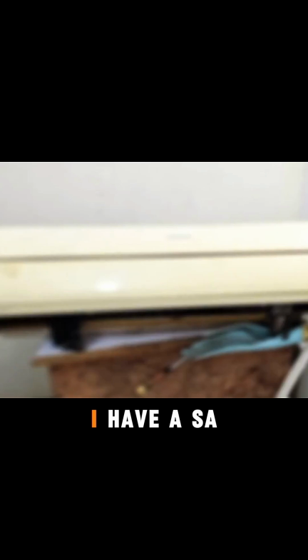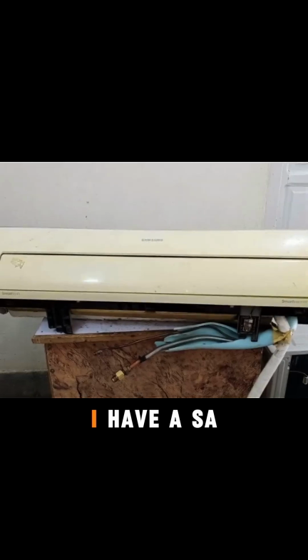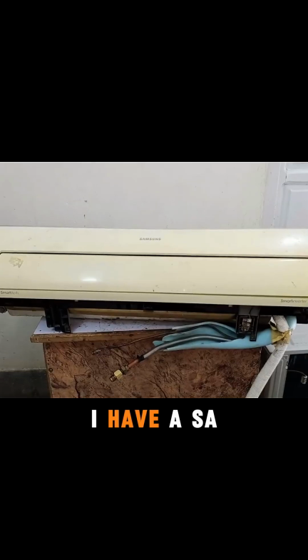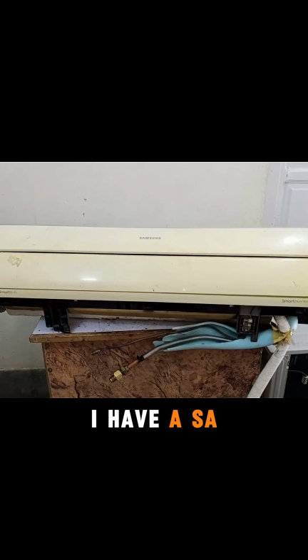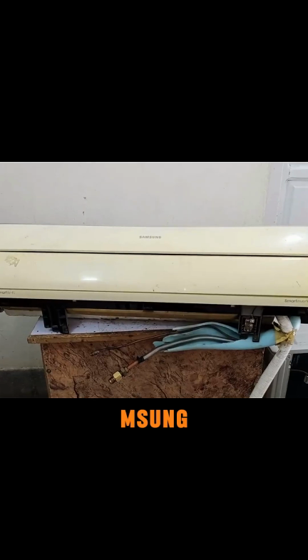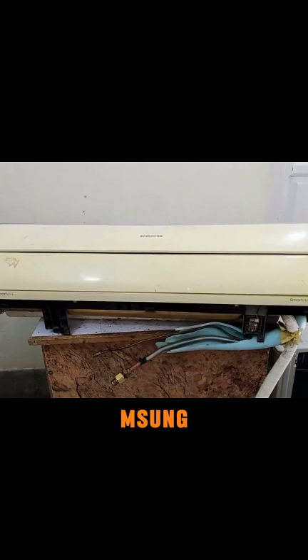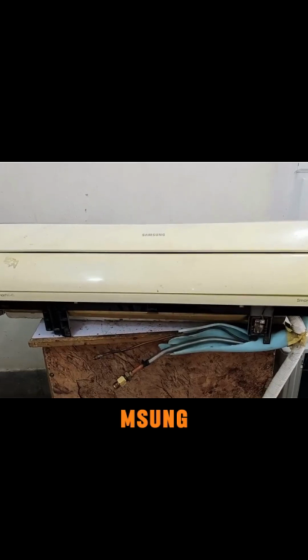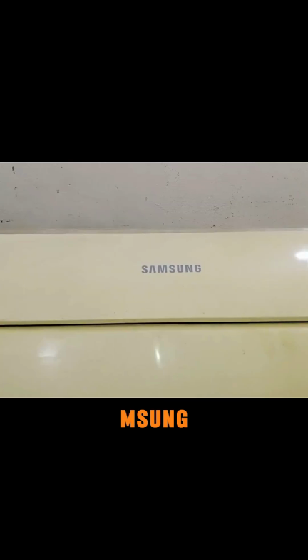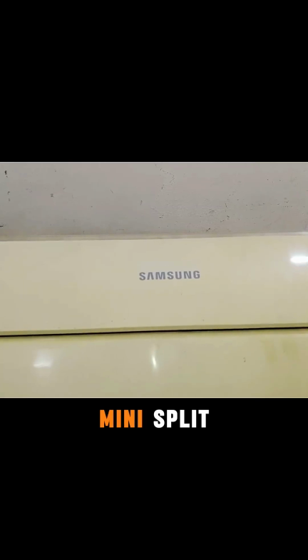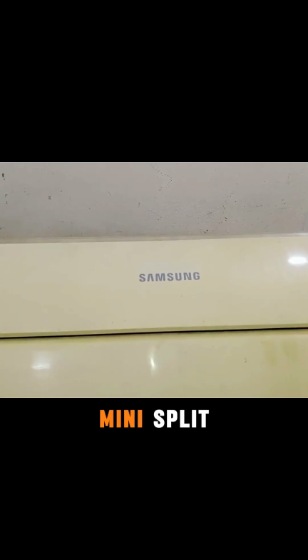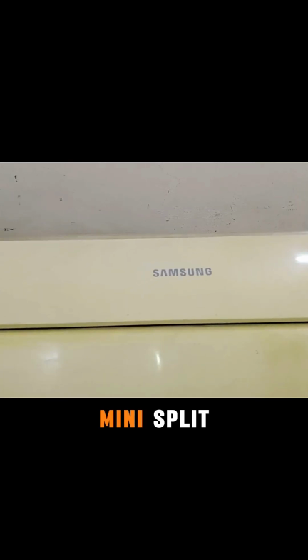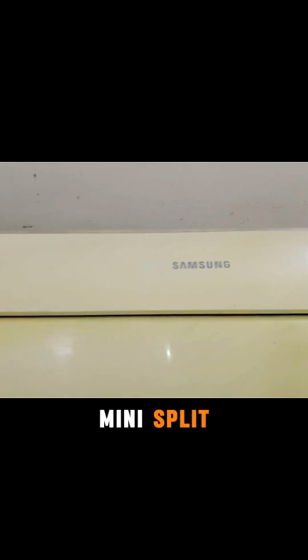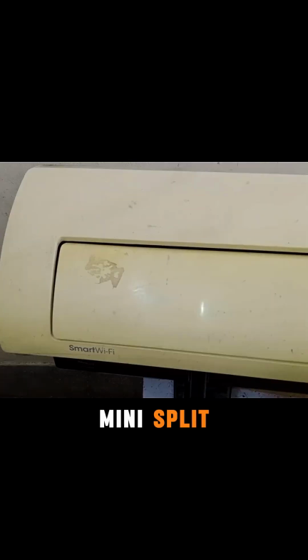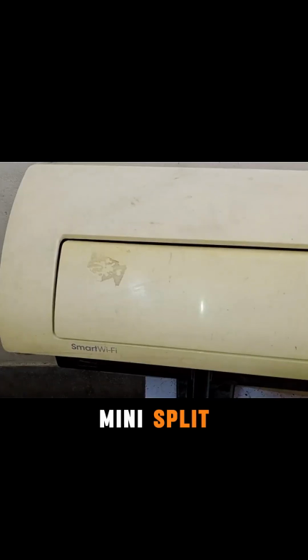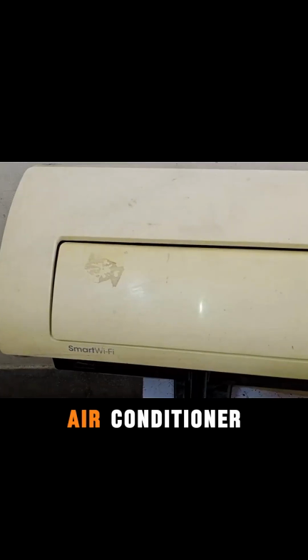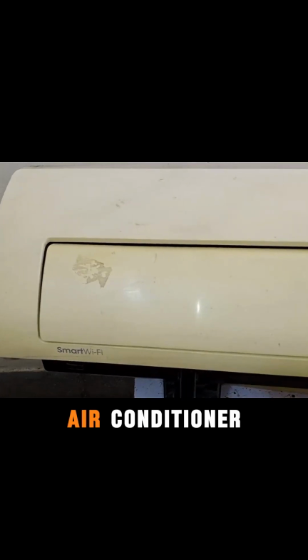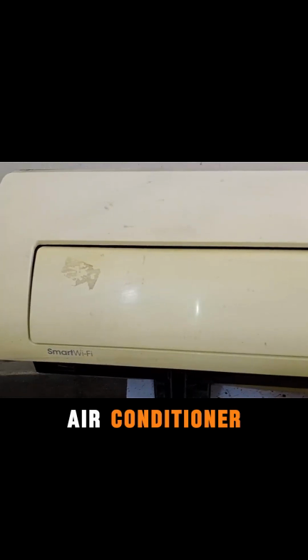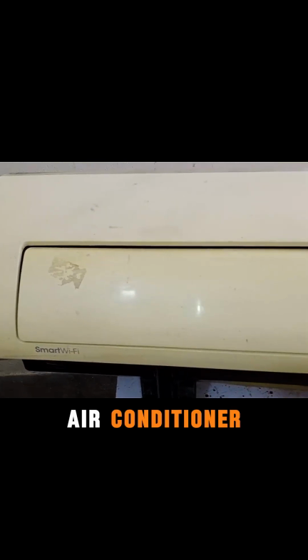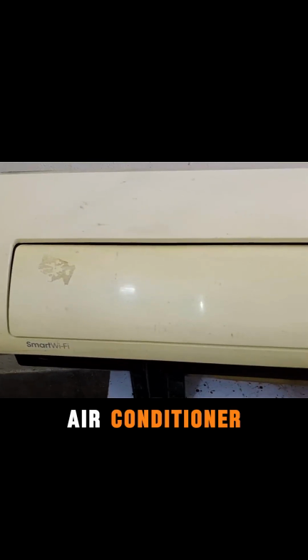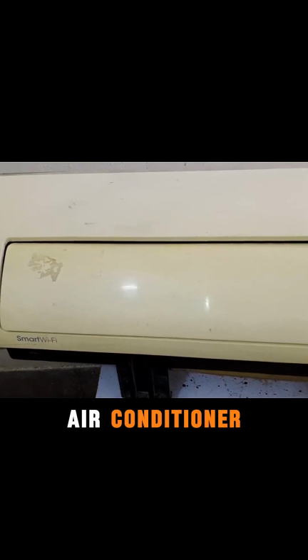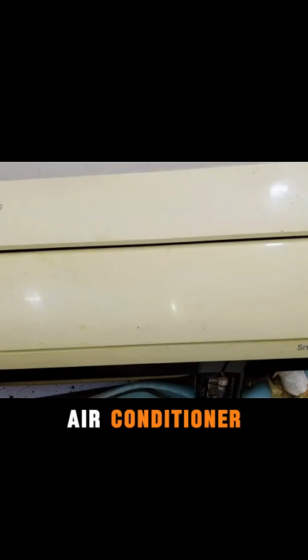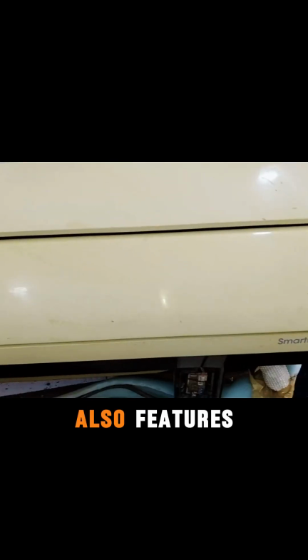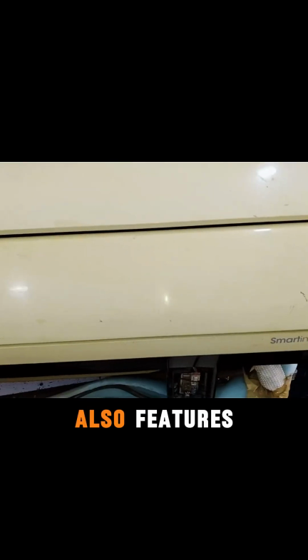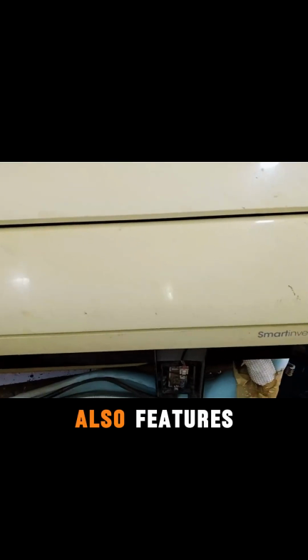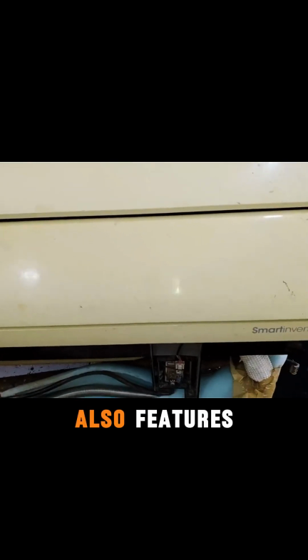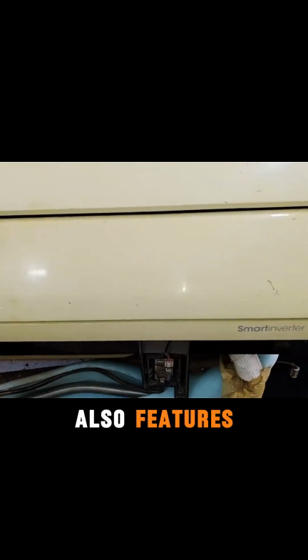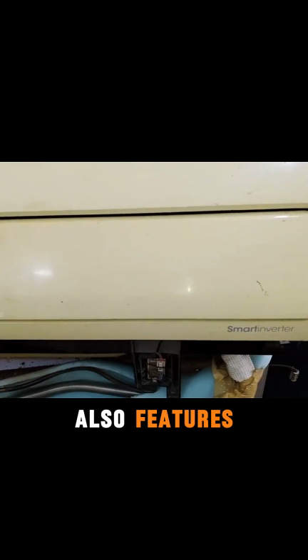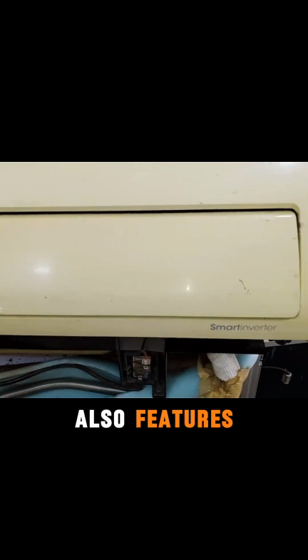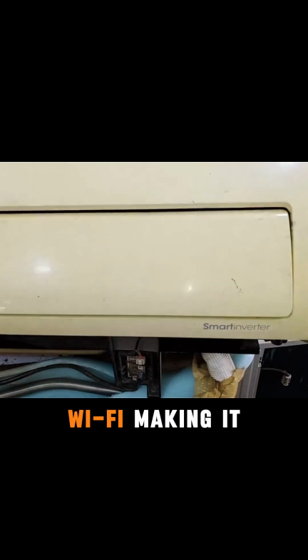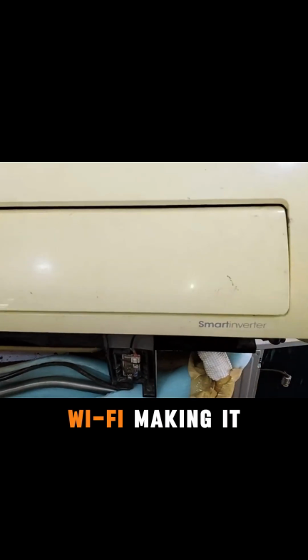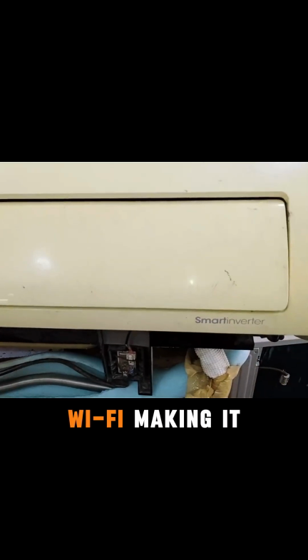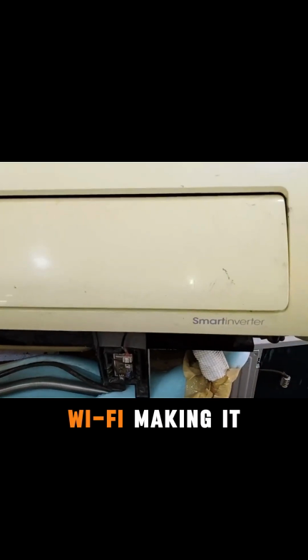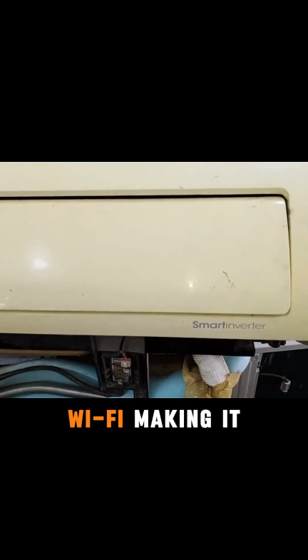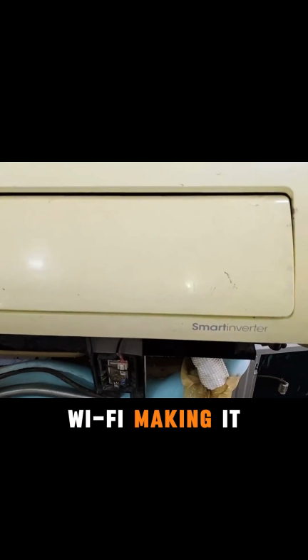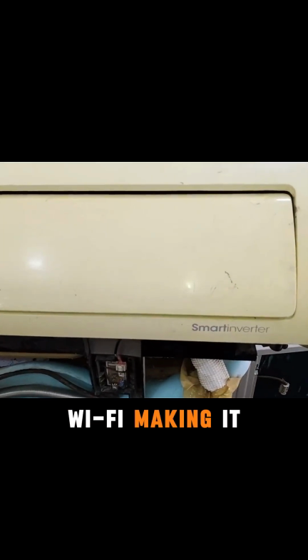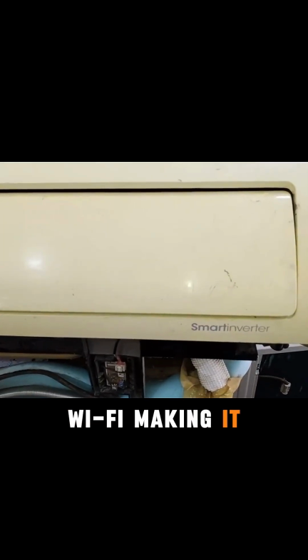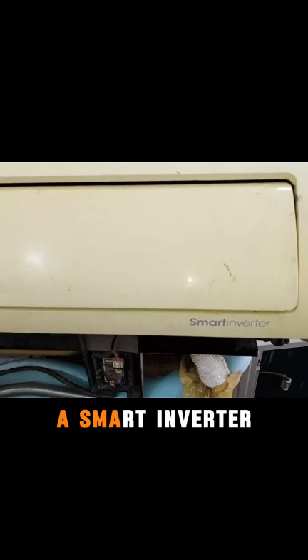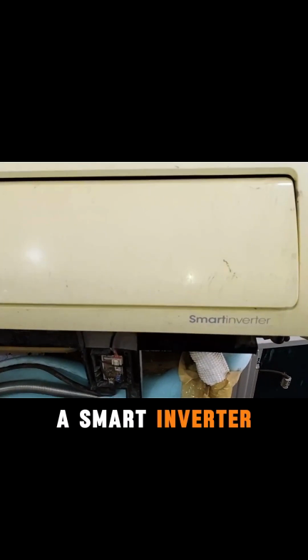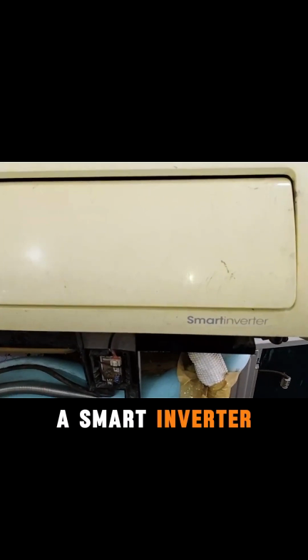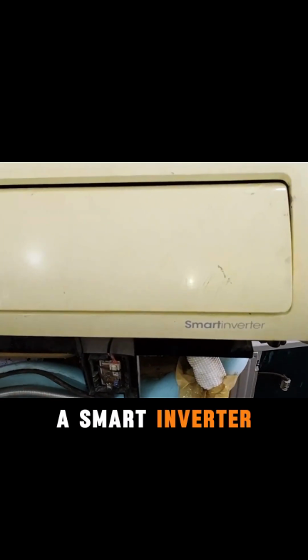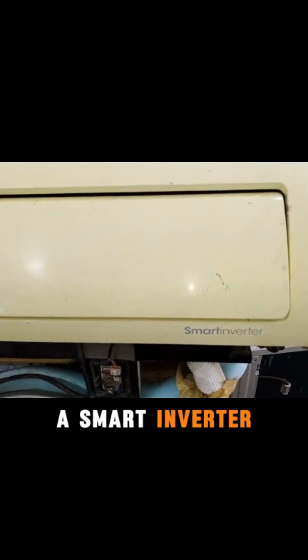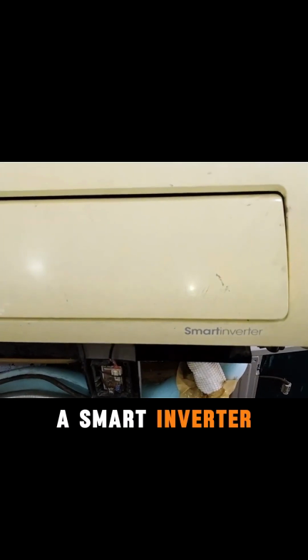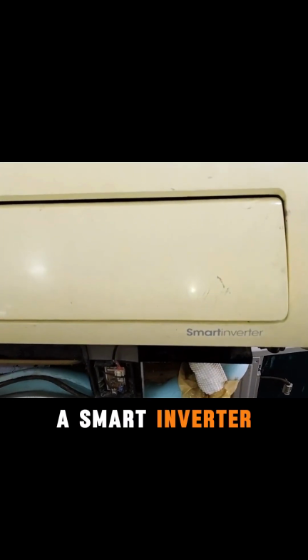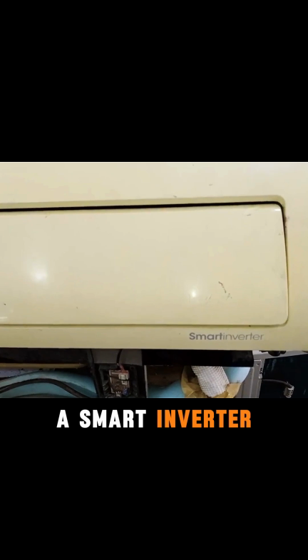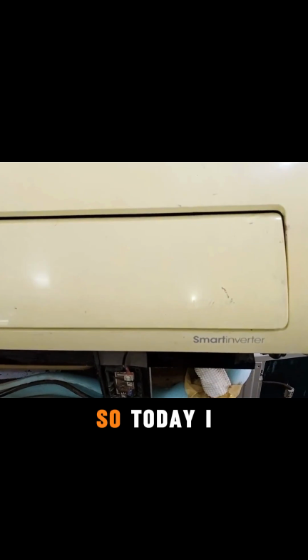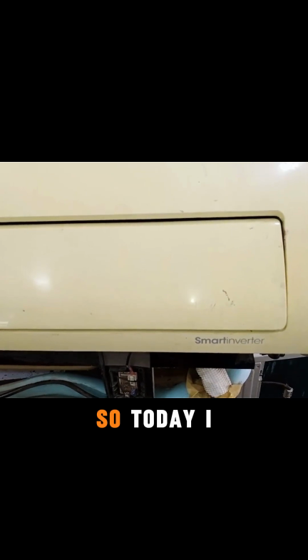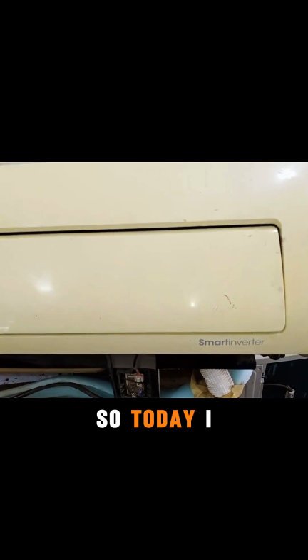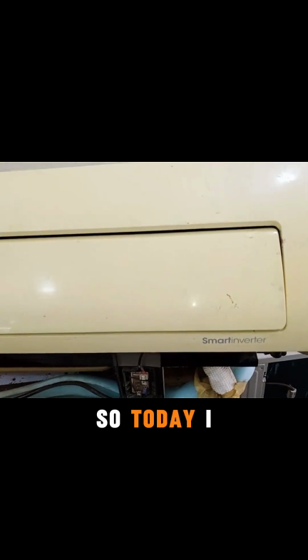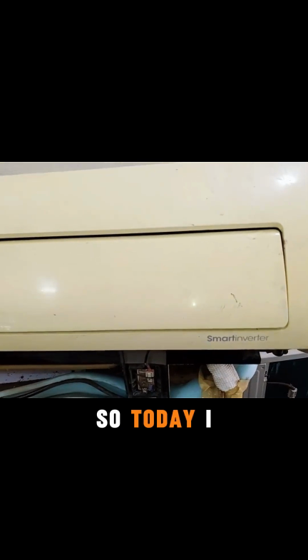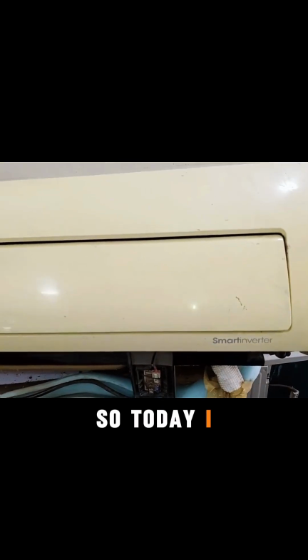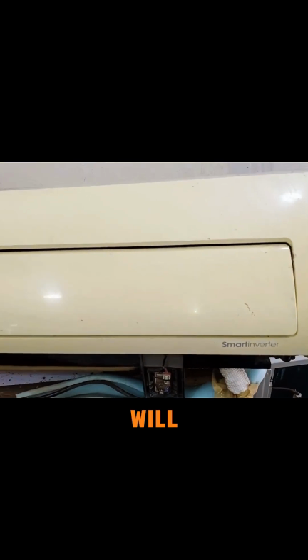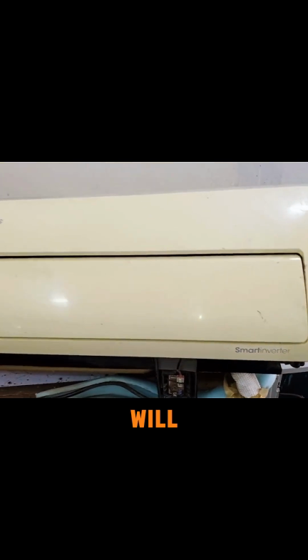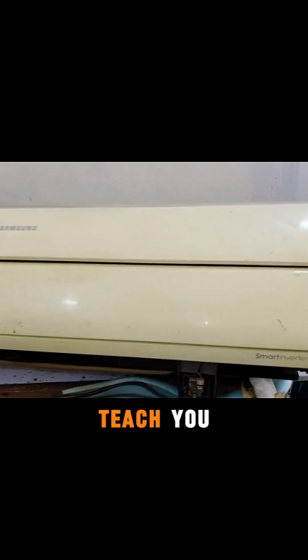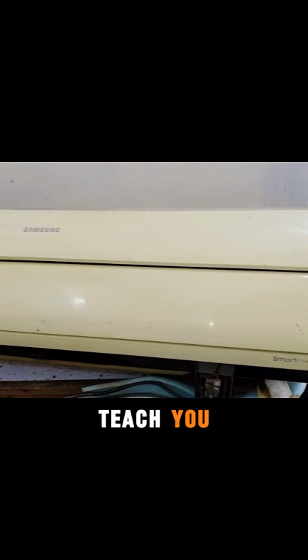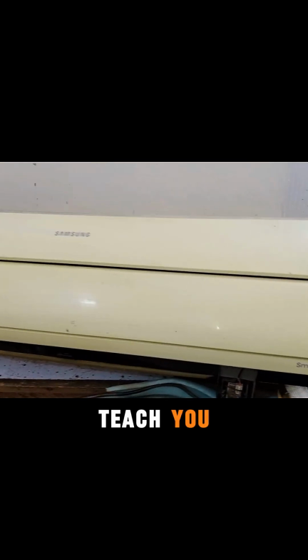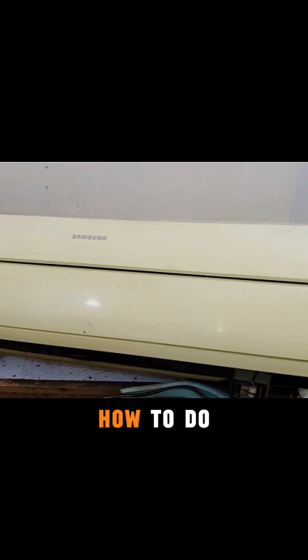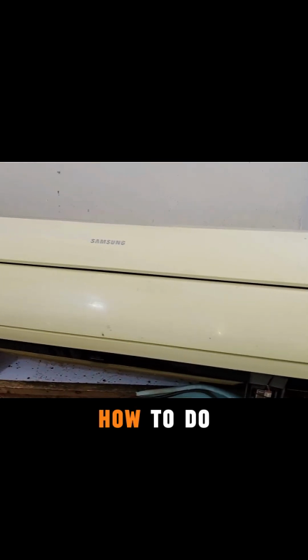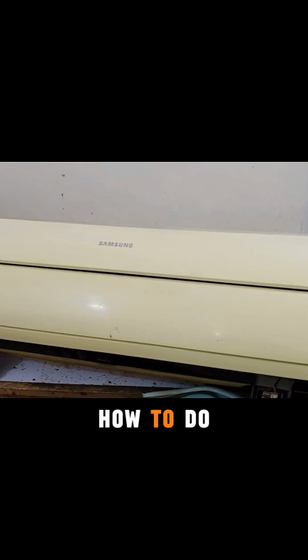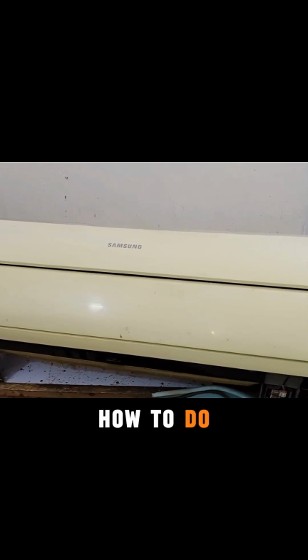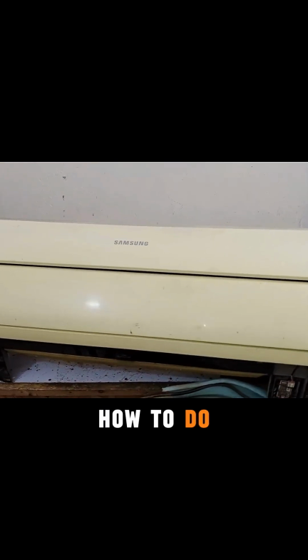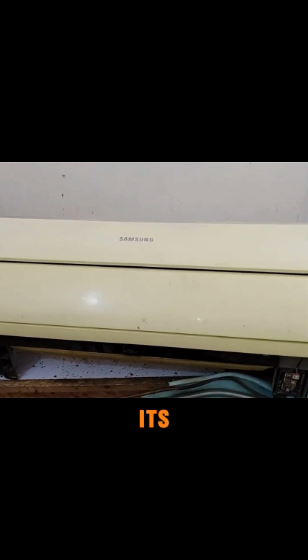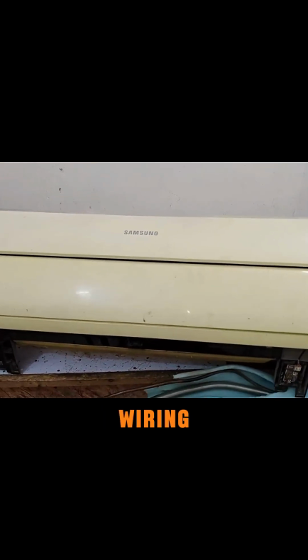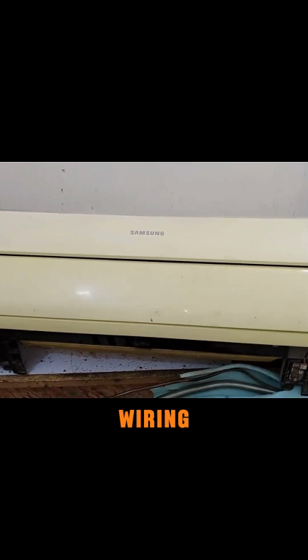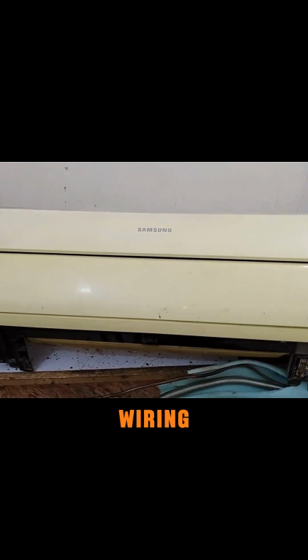I have a Samsung mini split air conditioner that also features Wi-Fi, making it a smart inverter. Today I will teach you how to do its wiring.